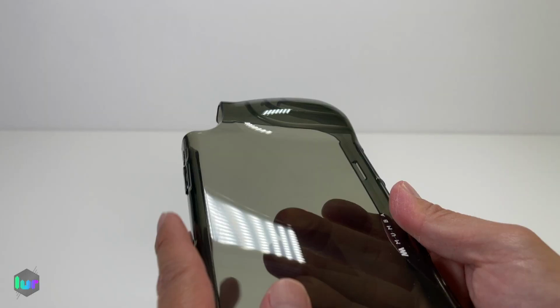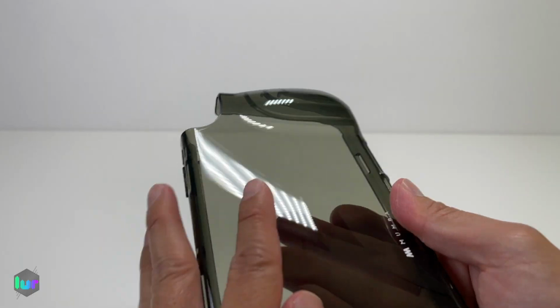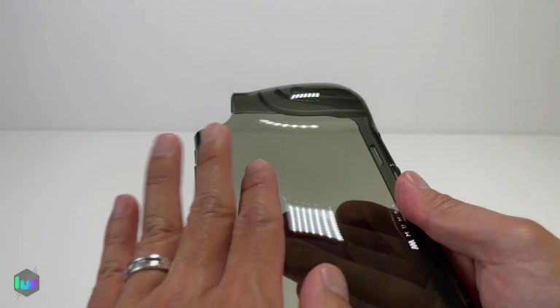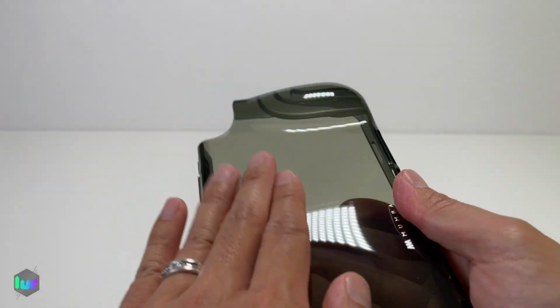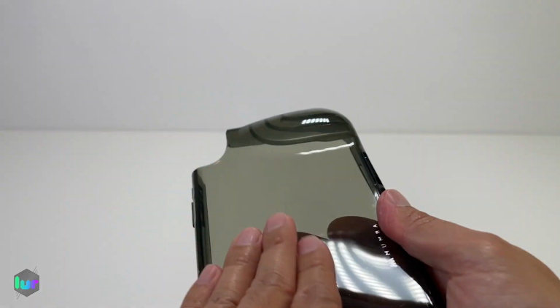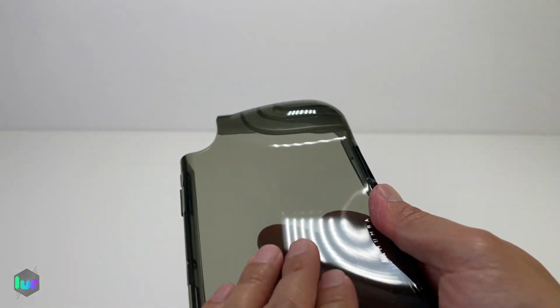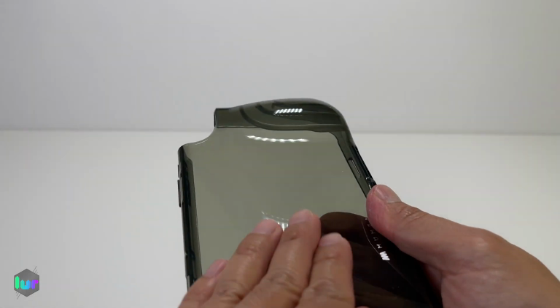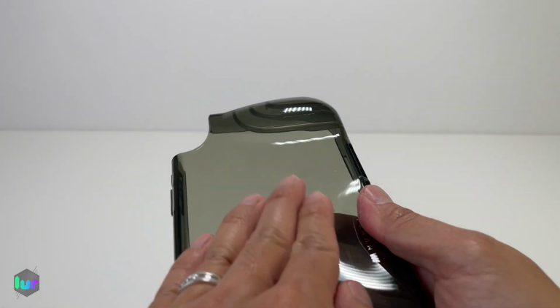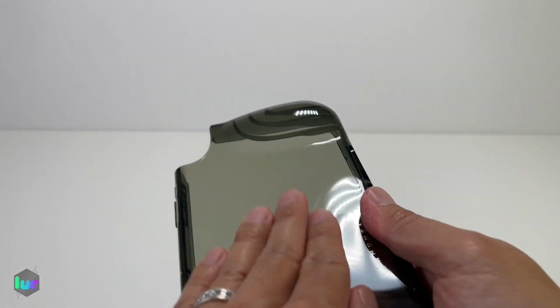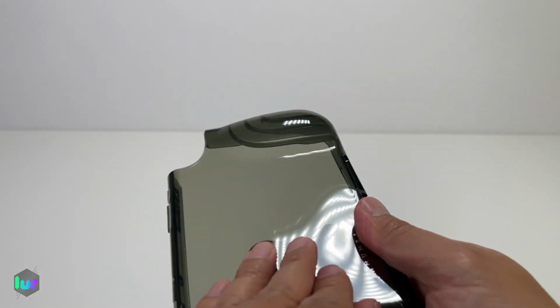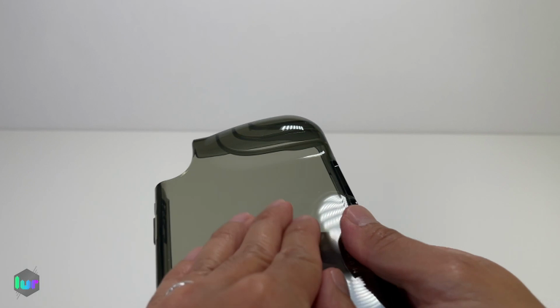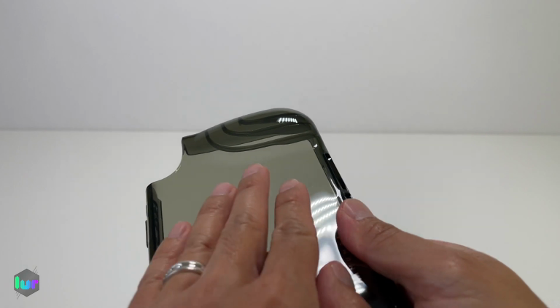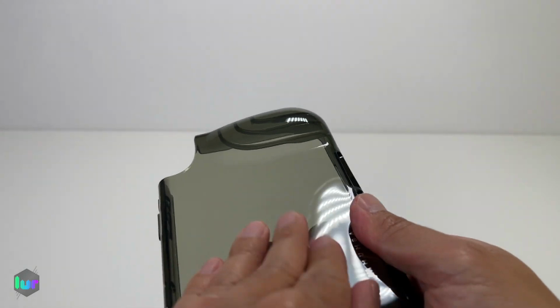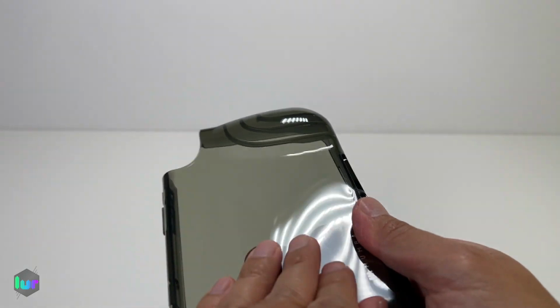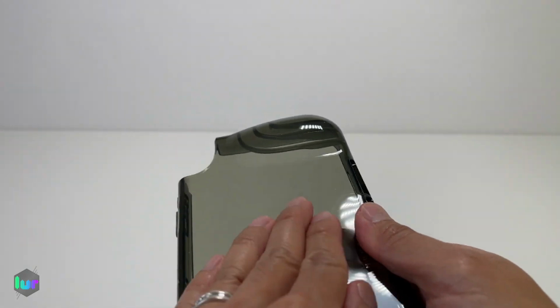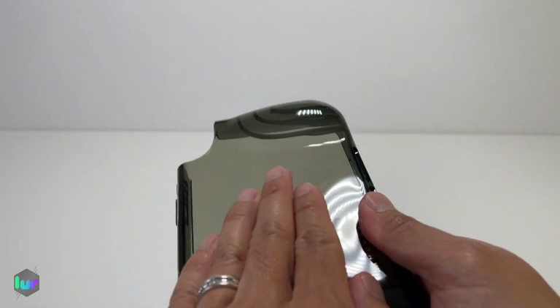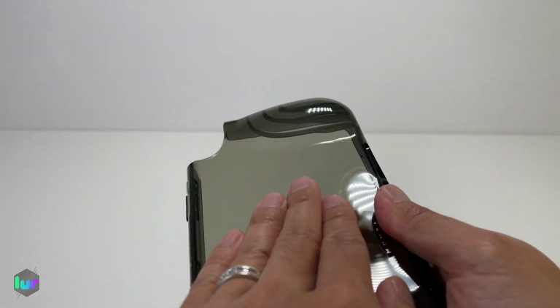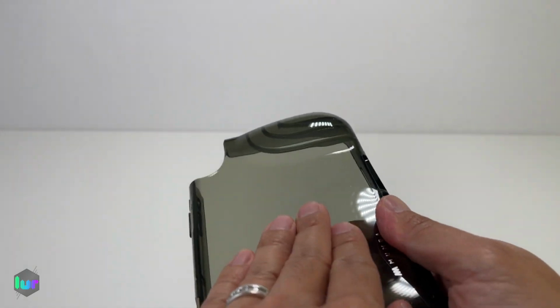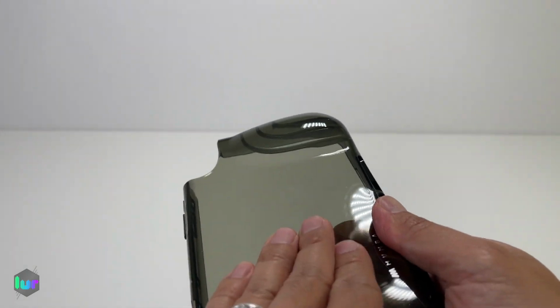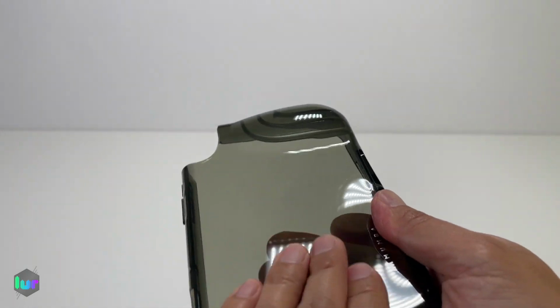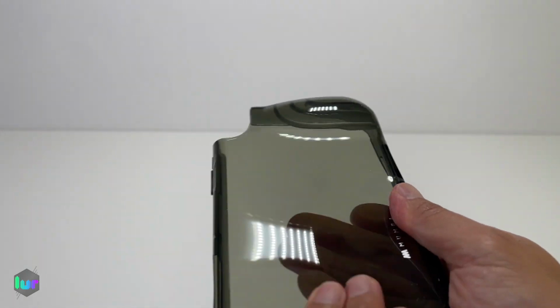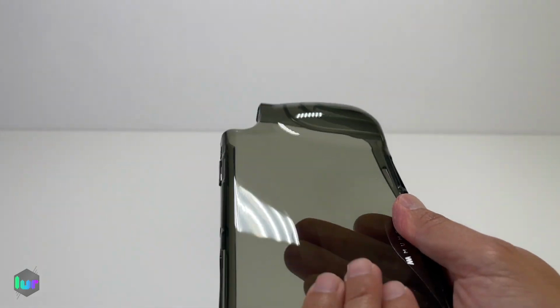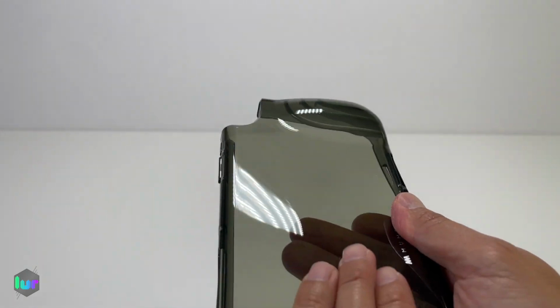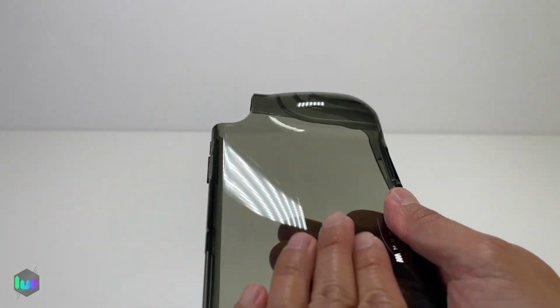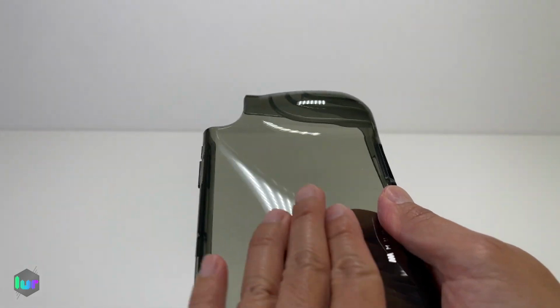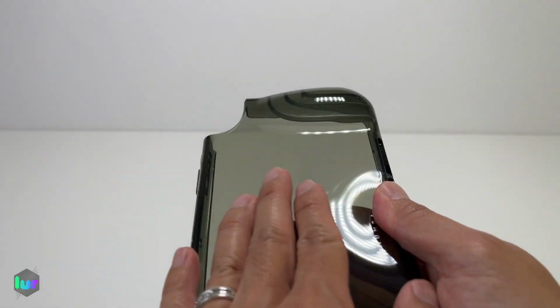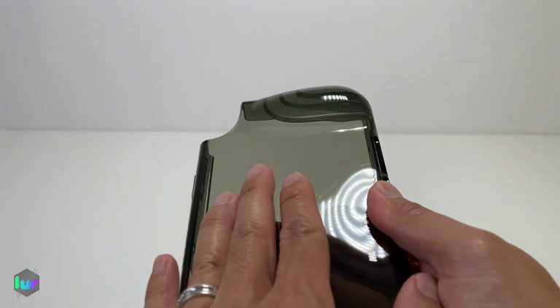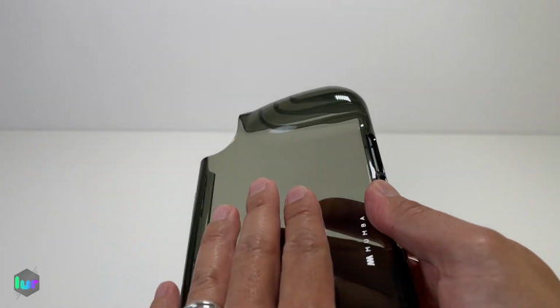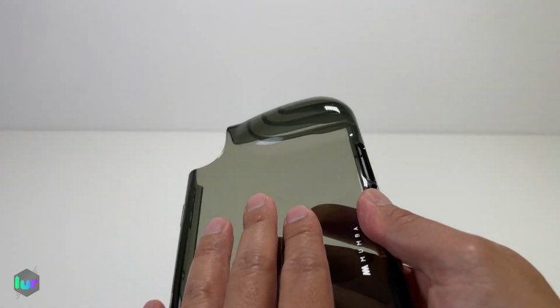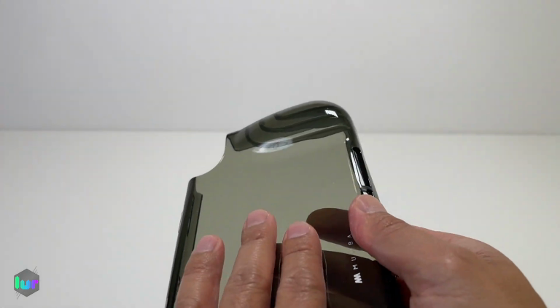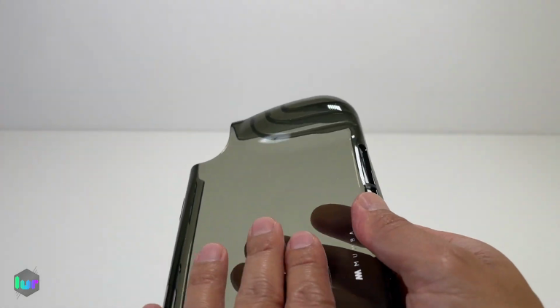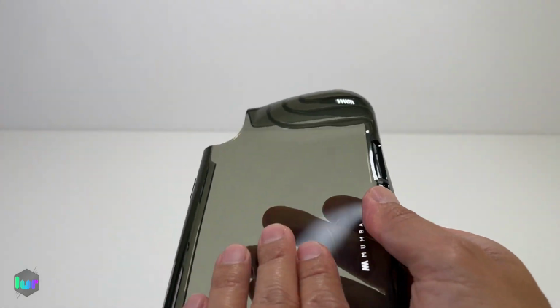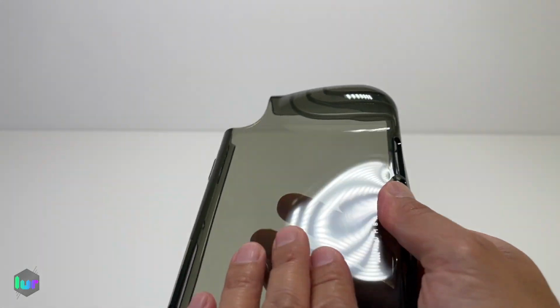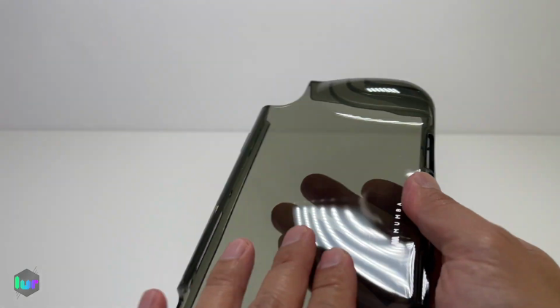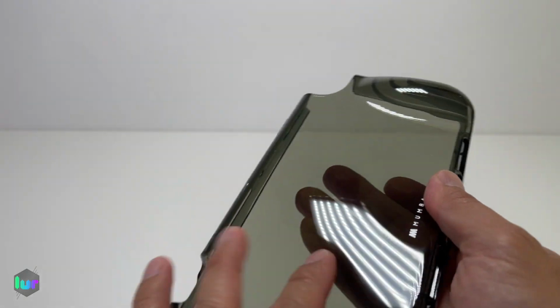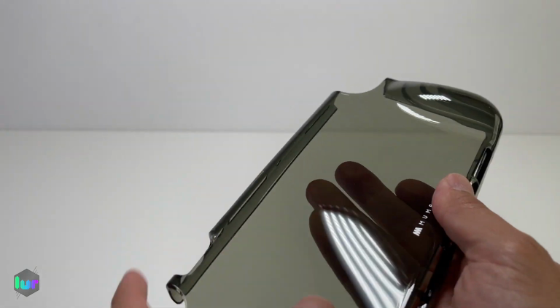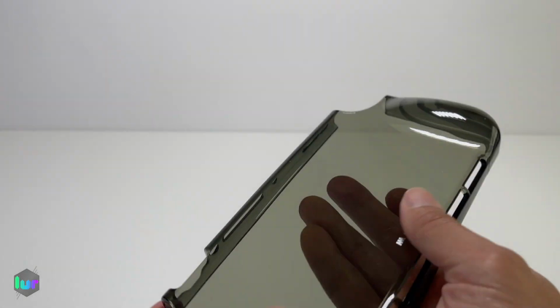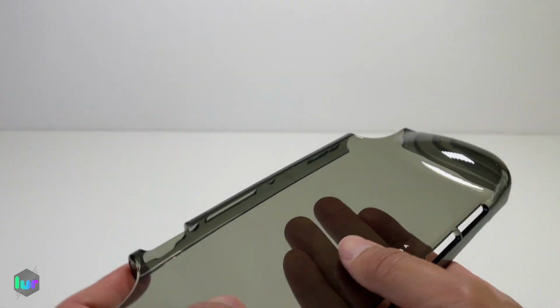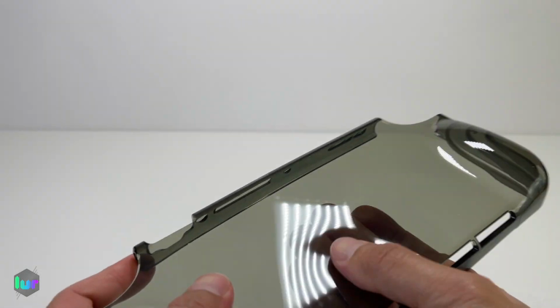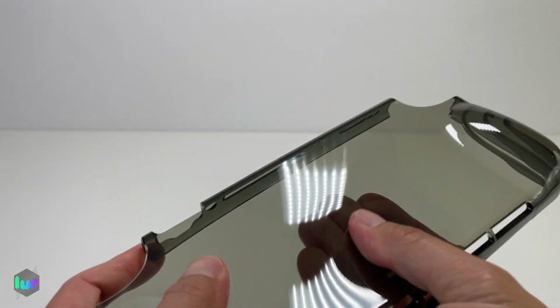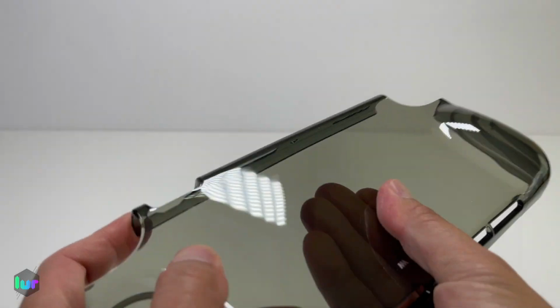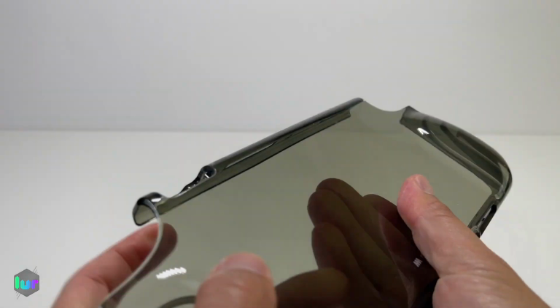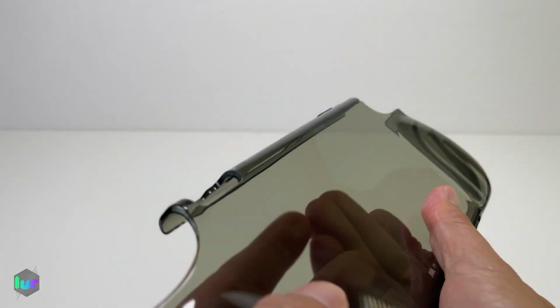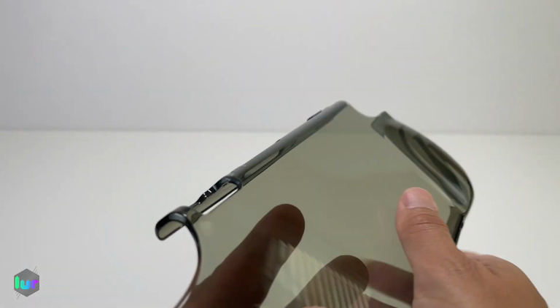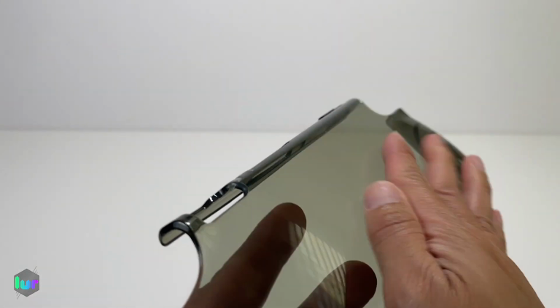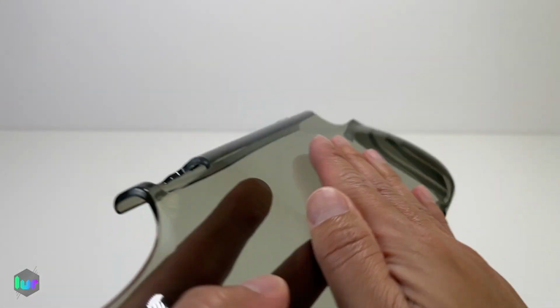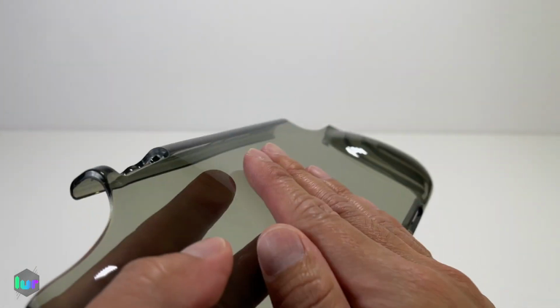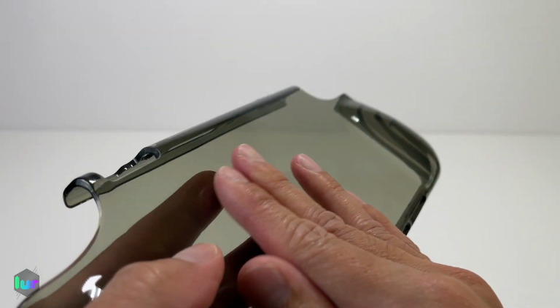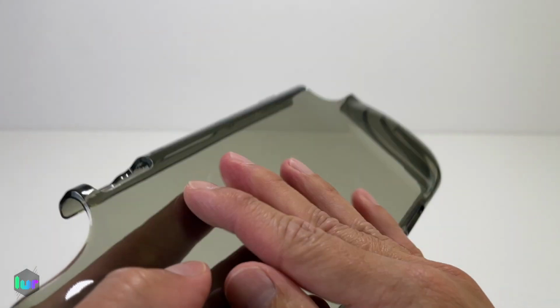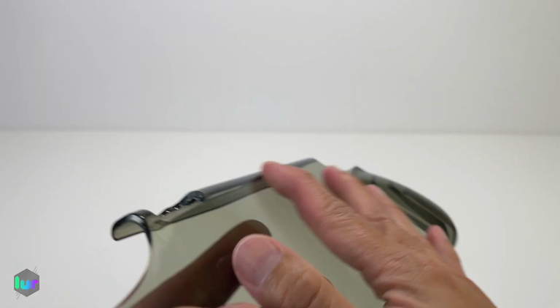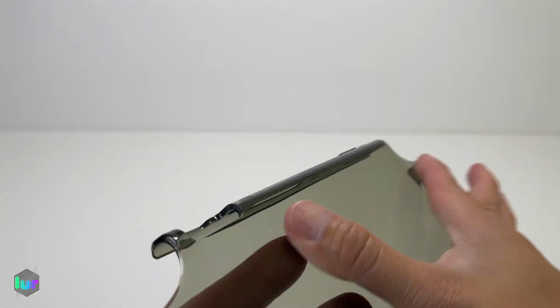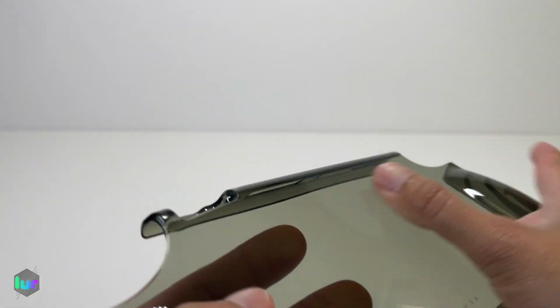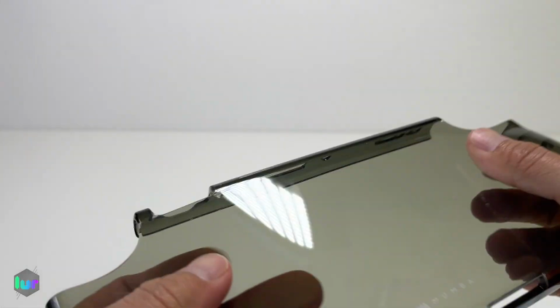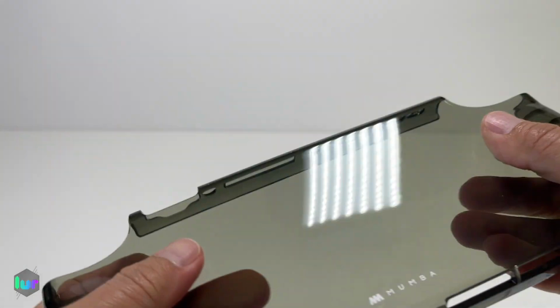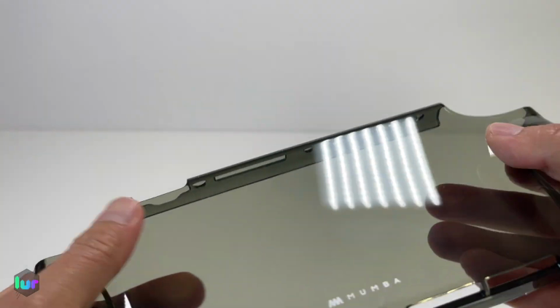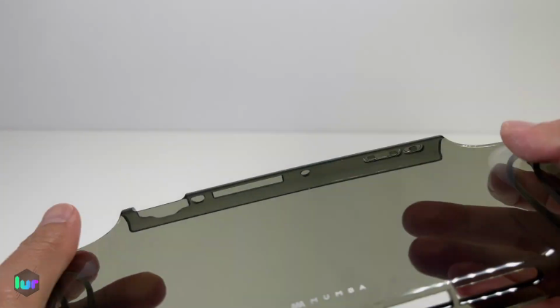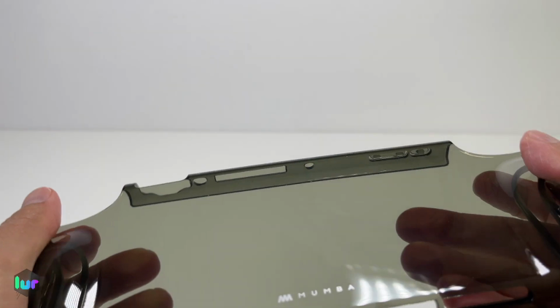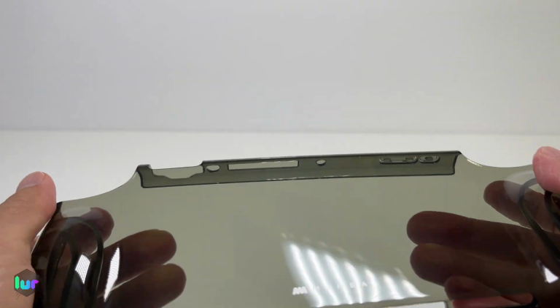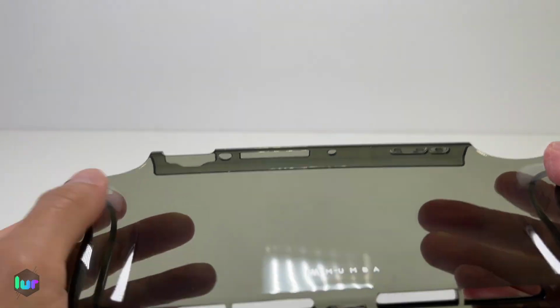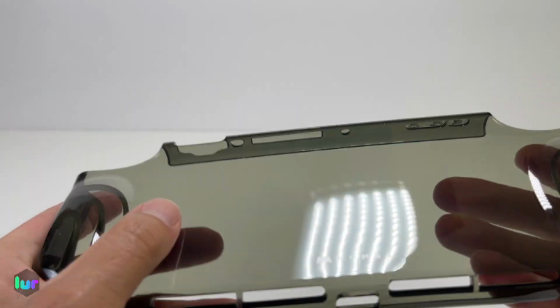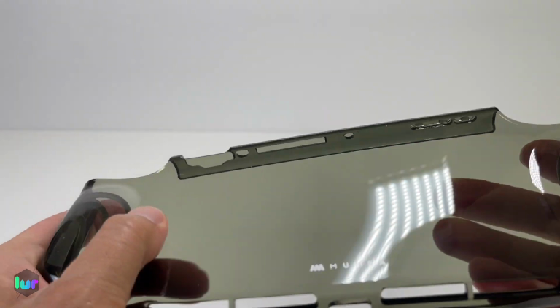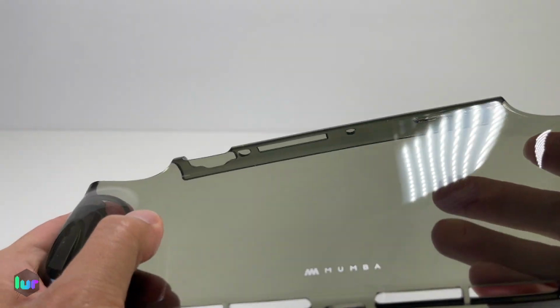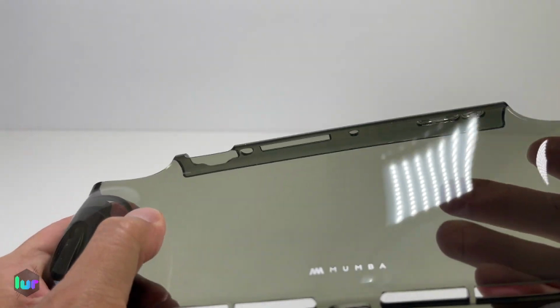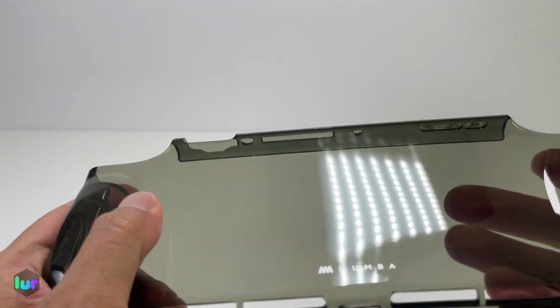I'm trying to see if it gets fingerprints easily. My hands are fairly clean, but it looks like it's okay — I don't really see them.